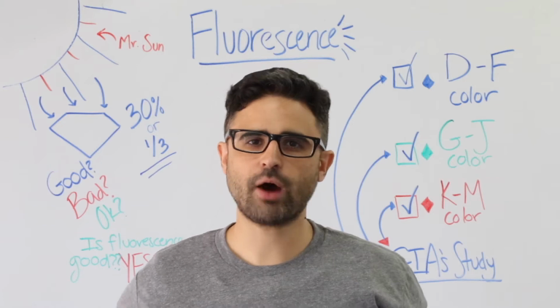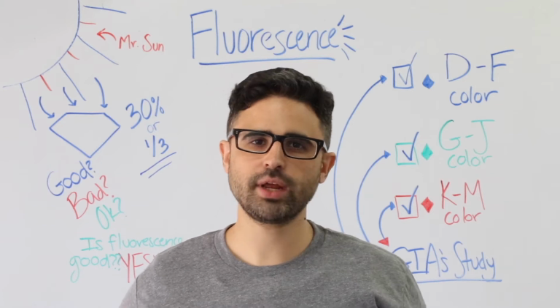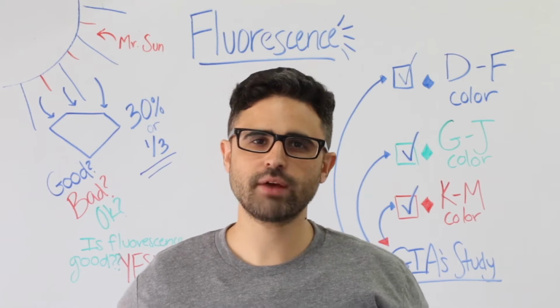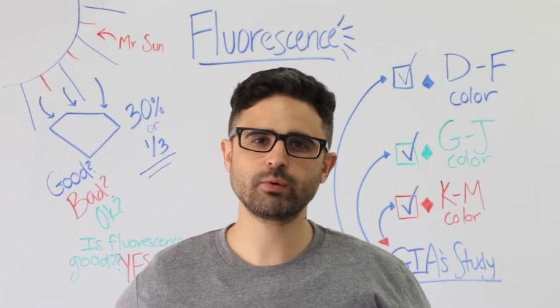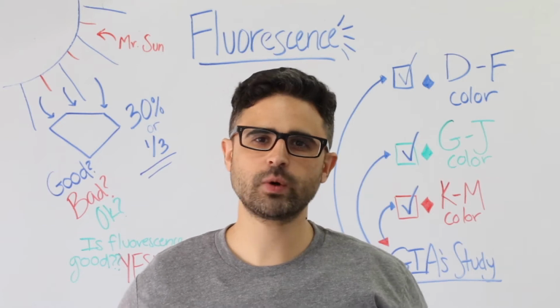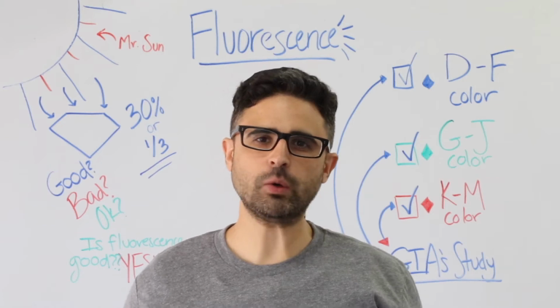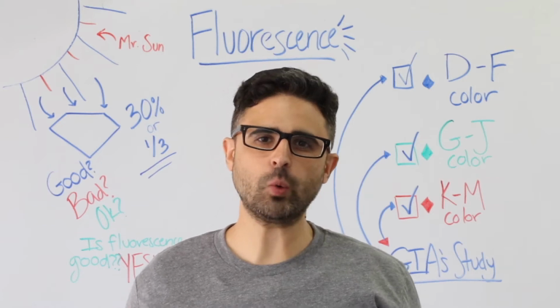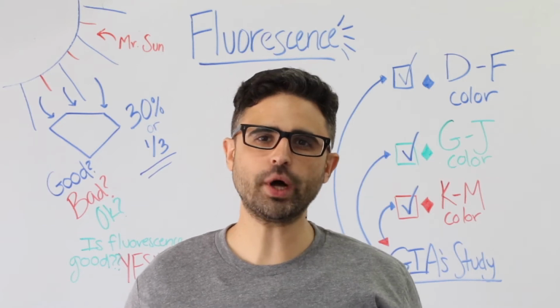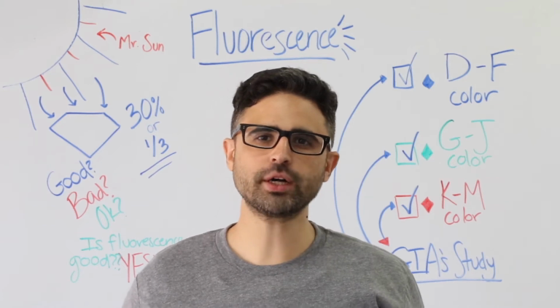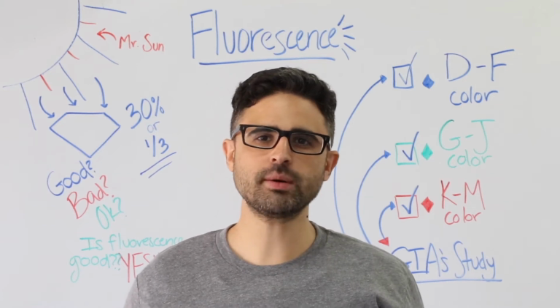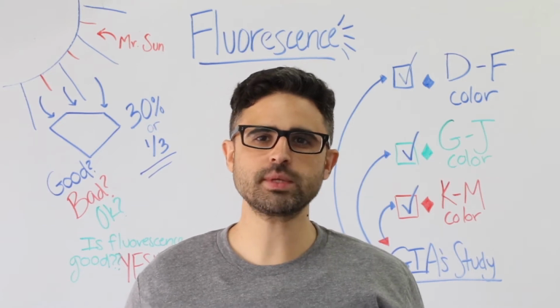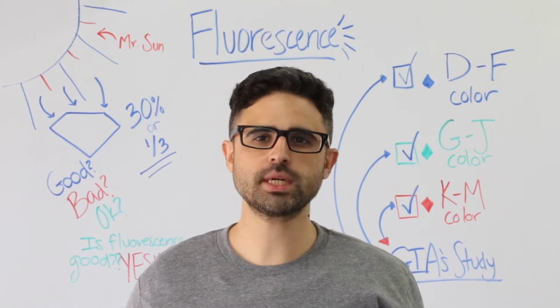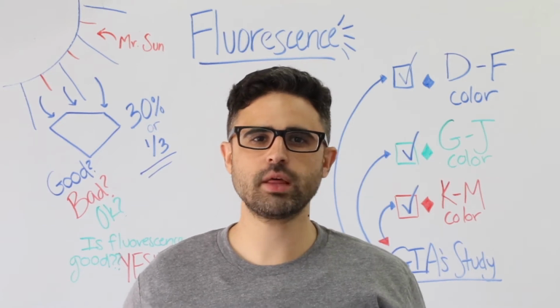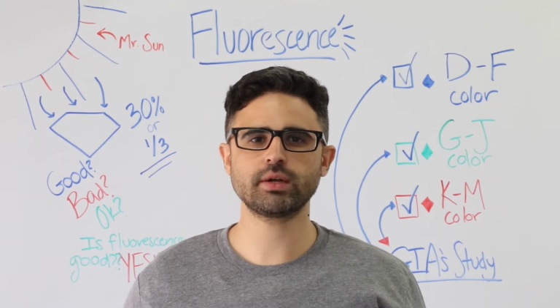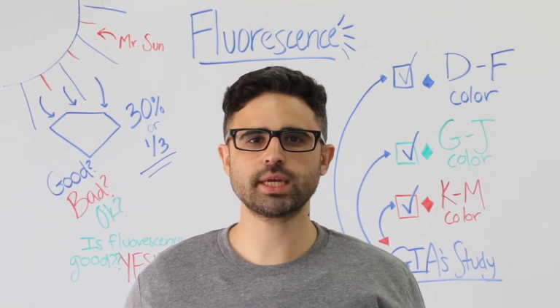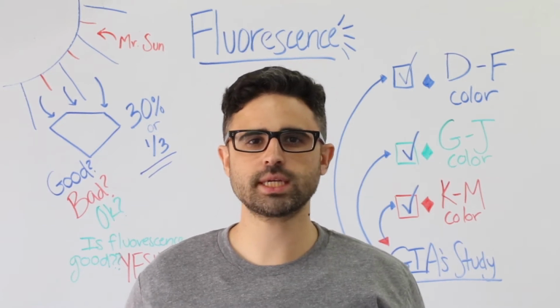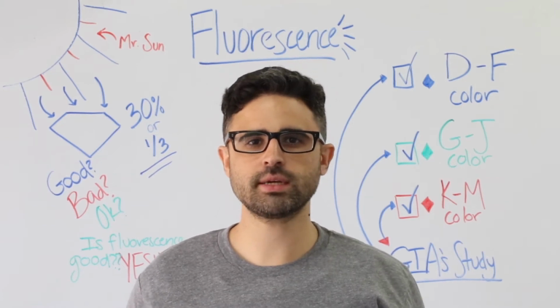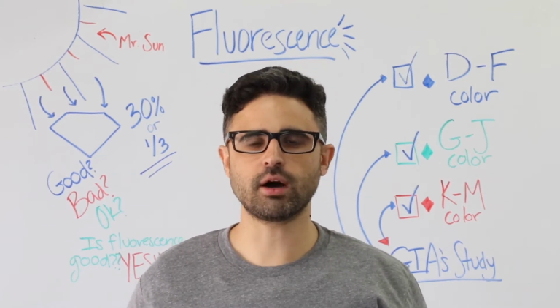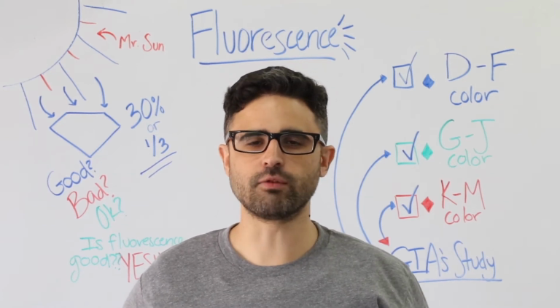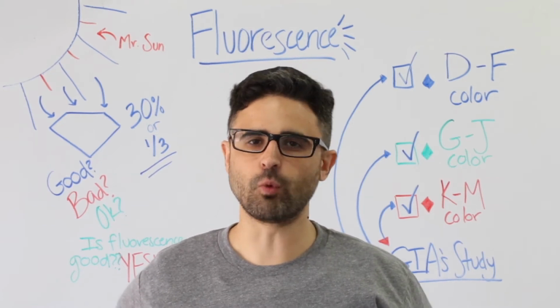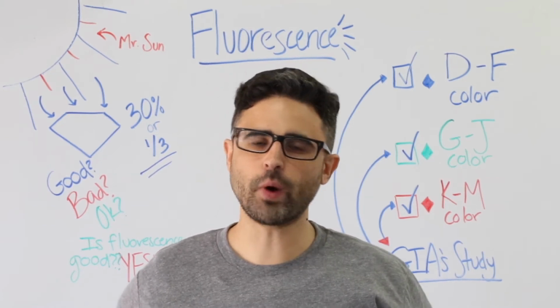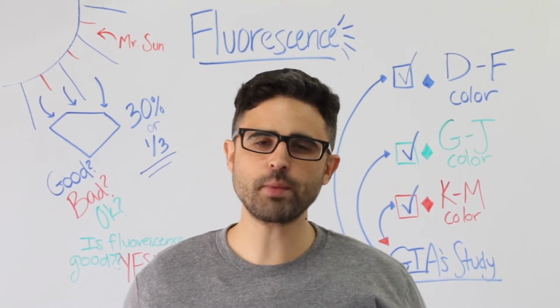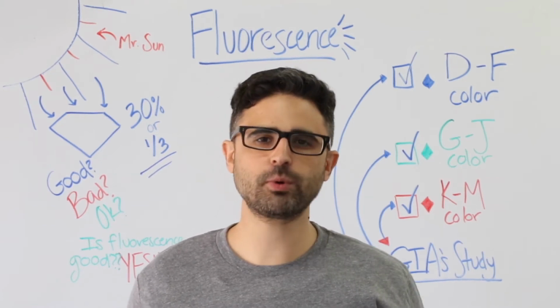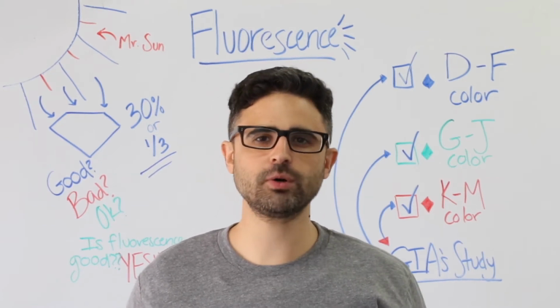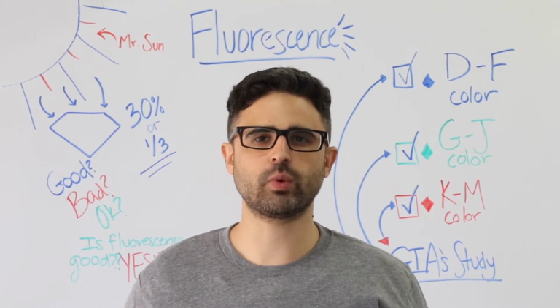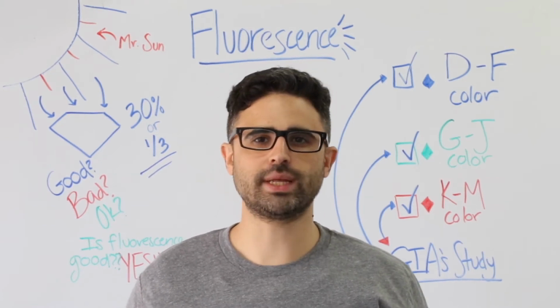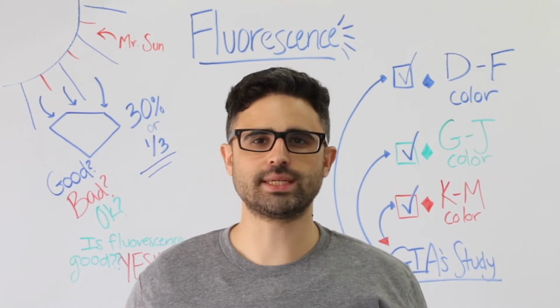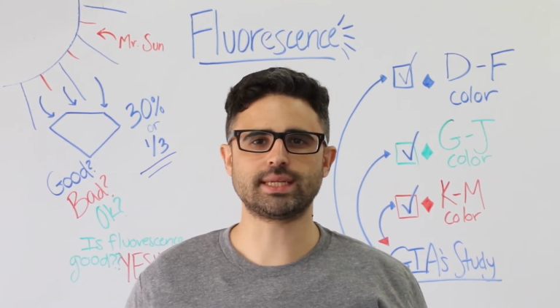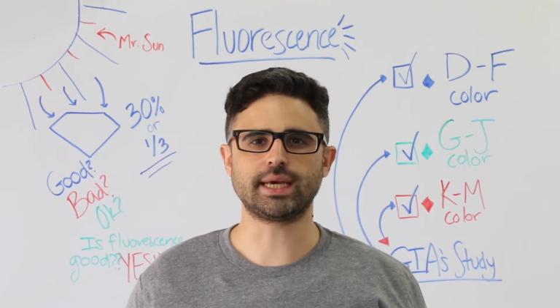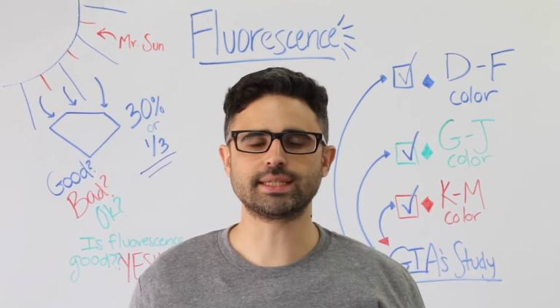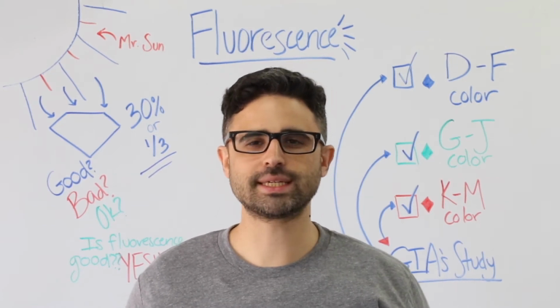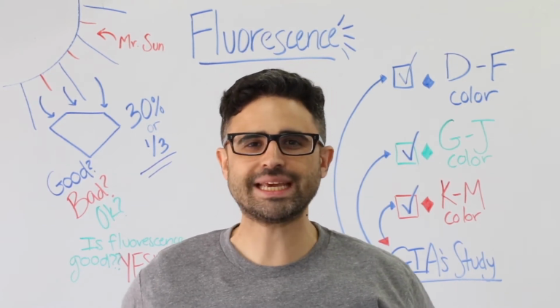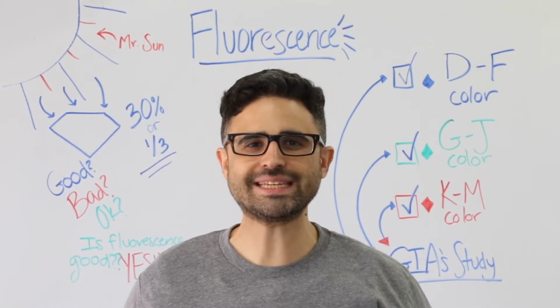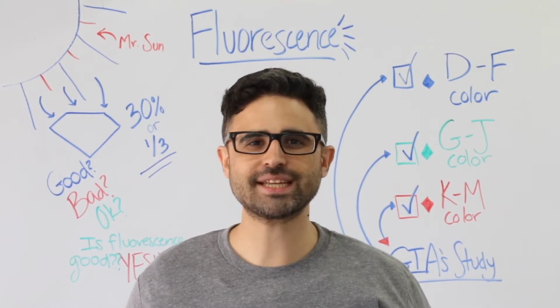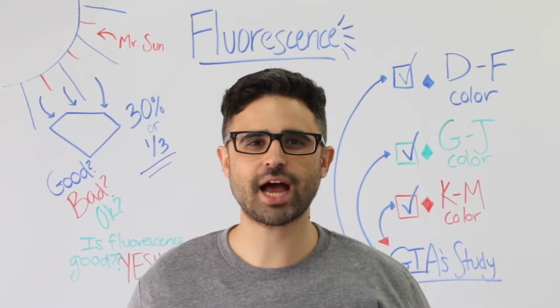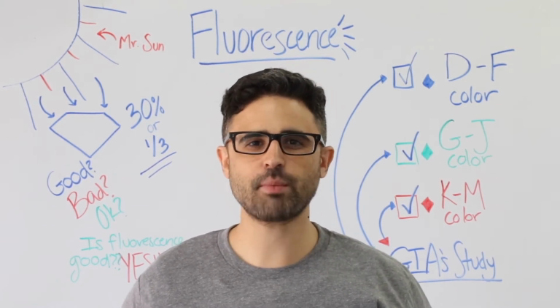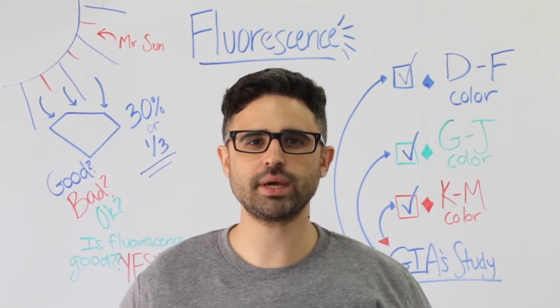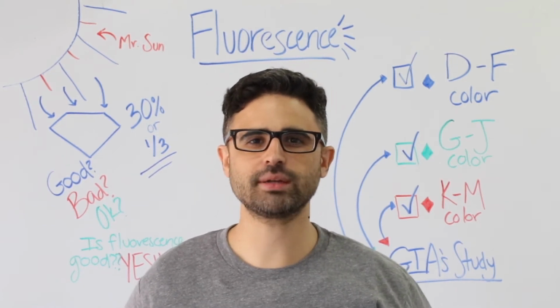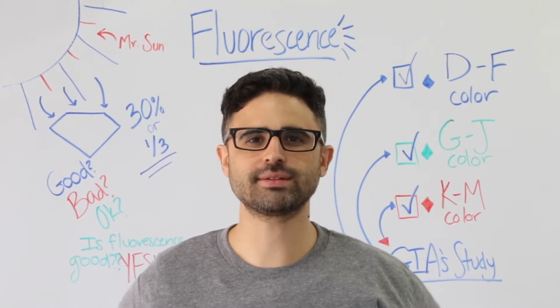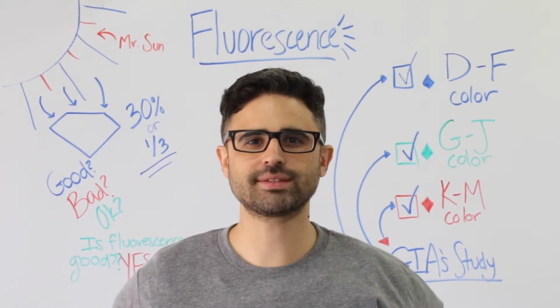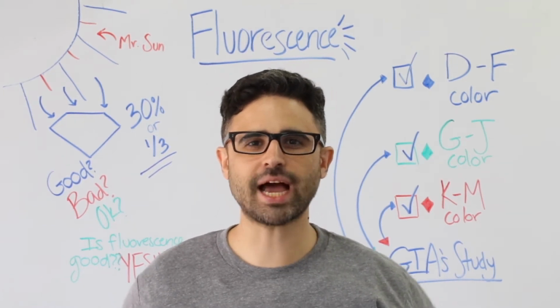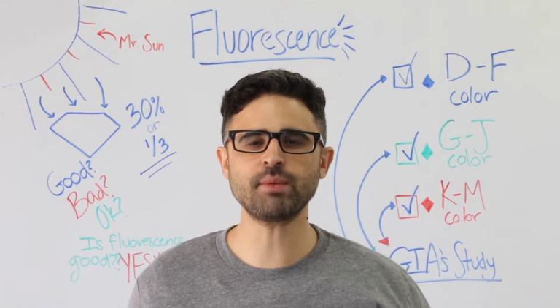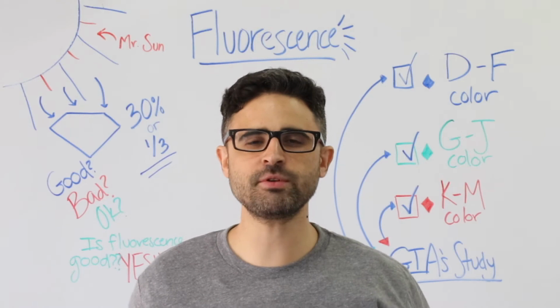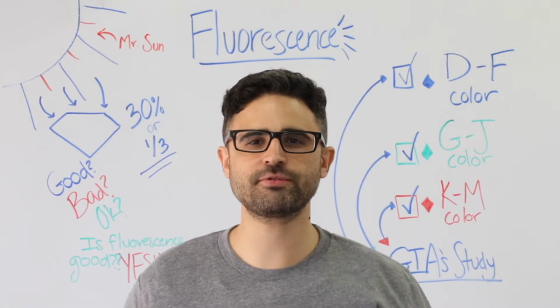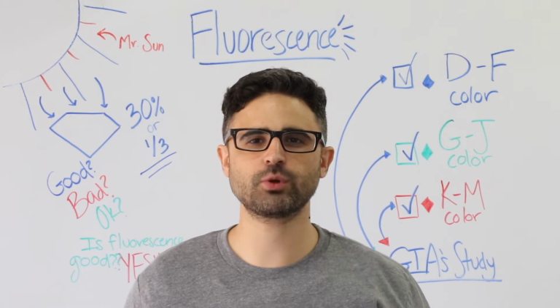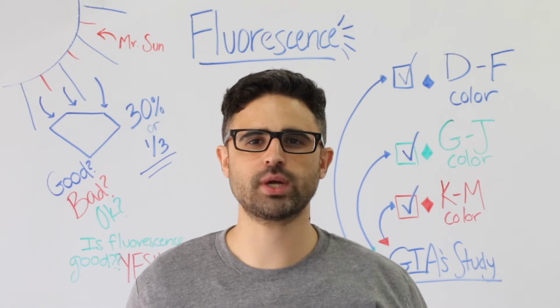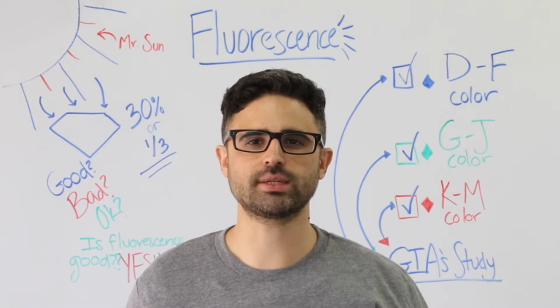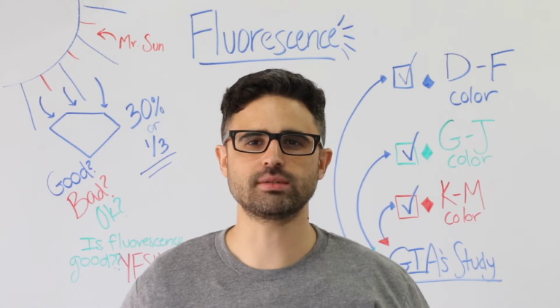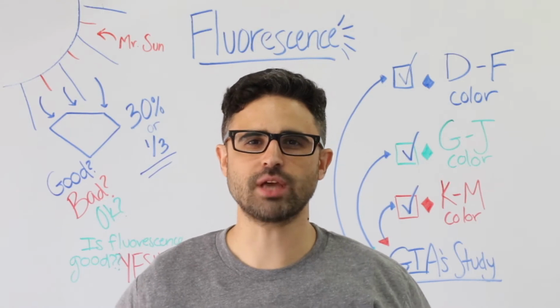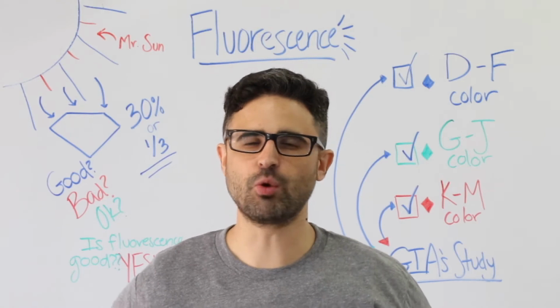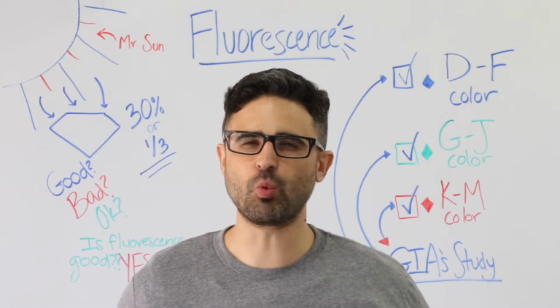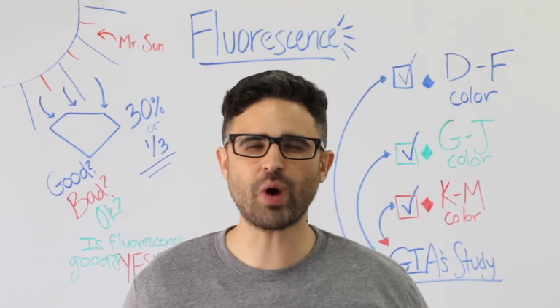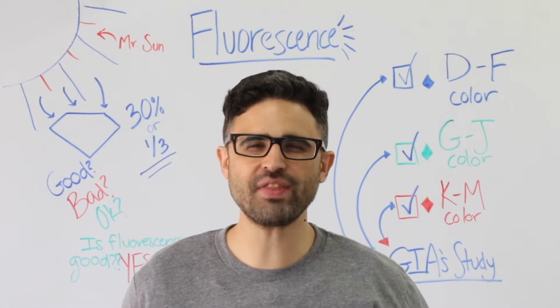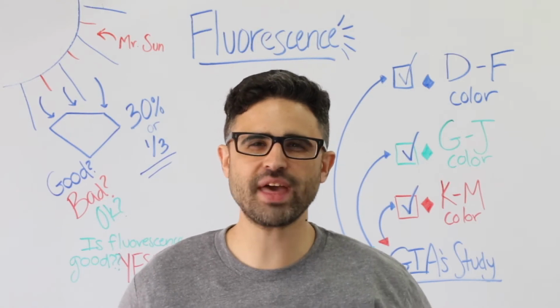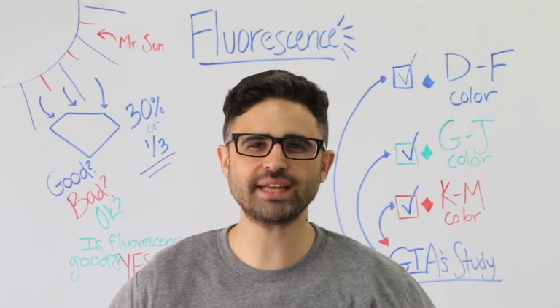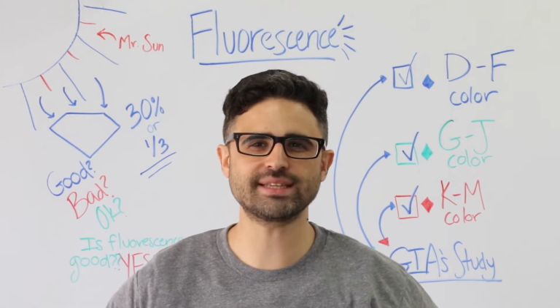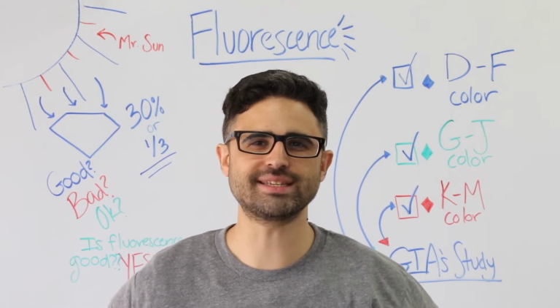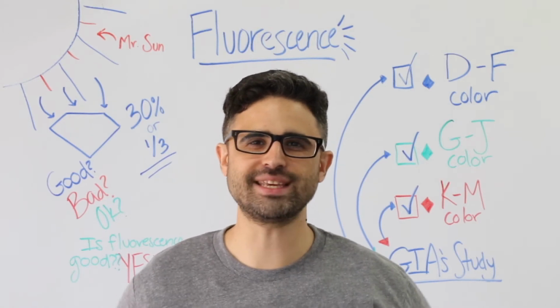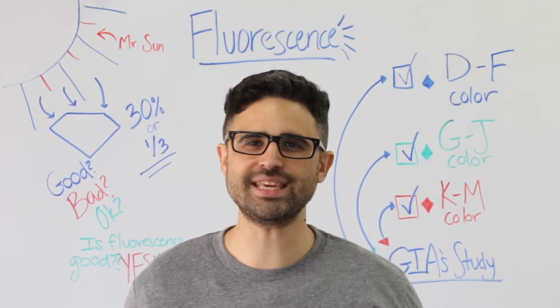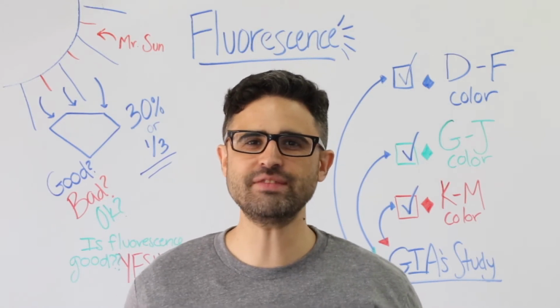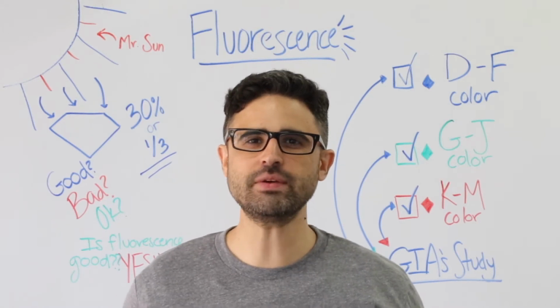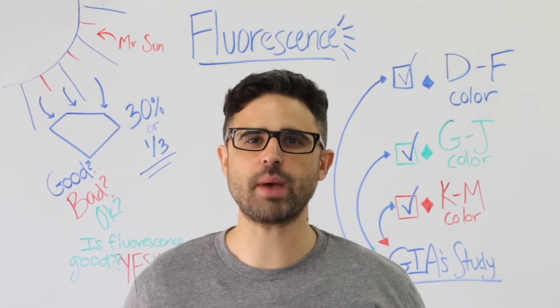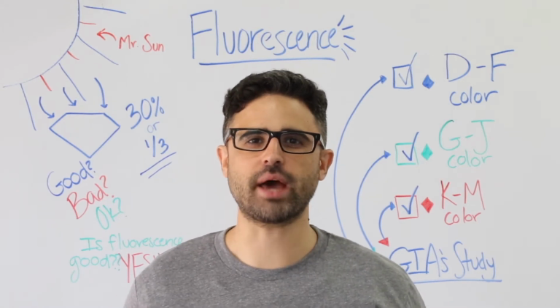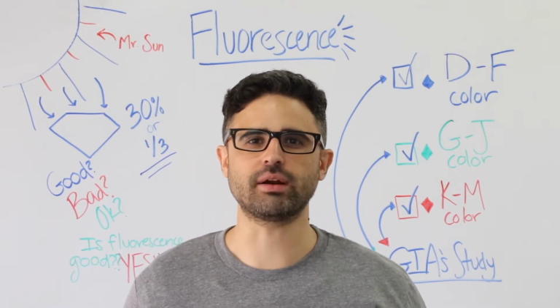Howdy everyone! Welcome to another edition of Whiteboard Wednesday. Today's topic: diamond fluorescence, and why the heck does it even matter?